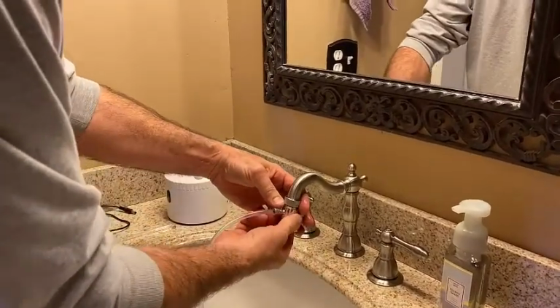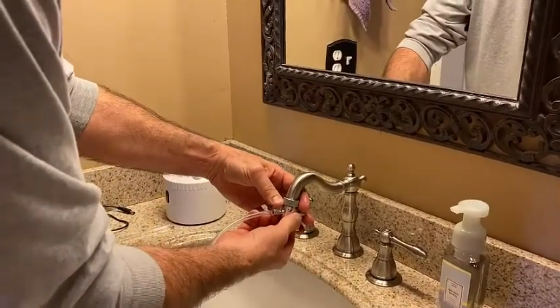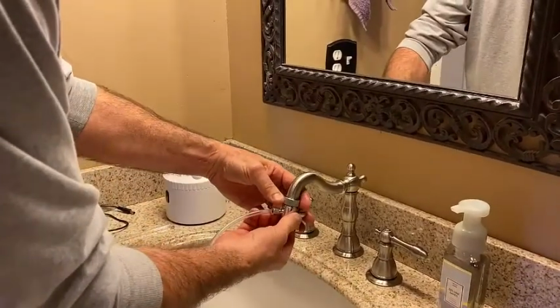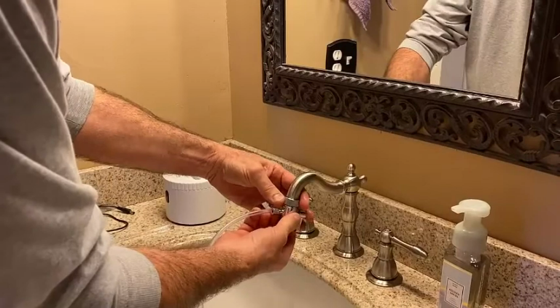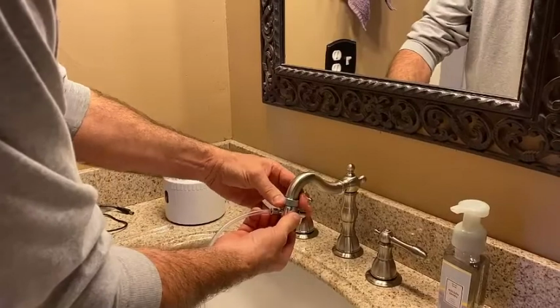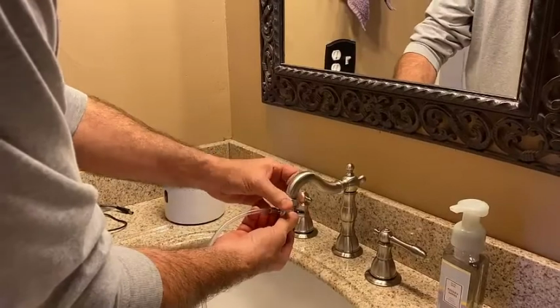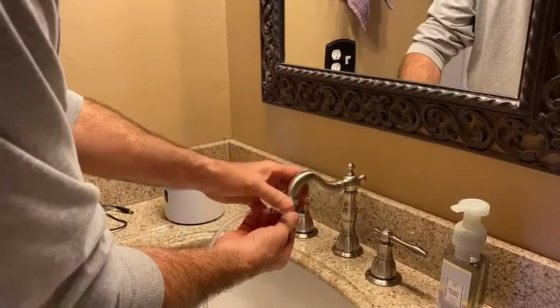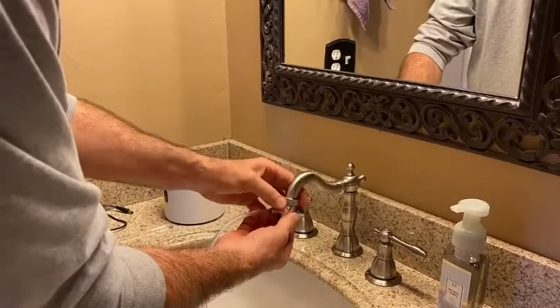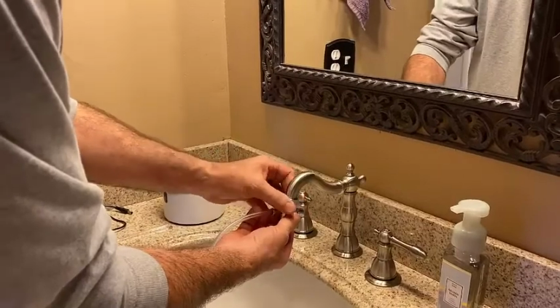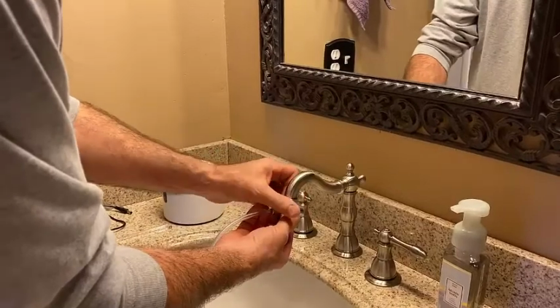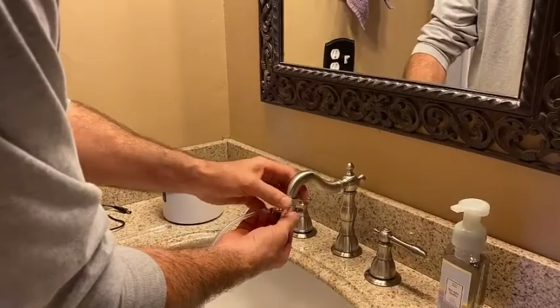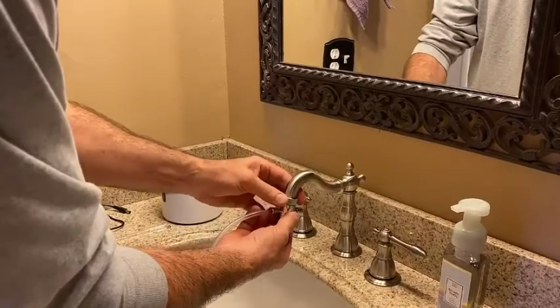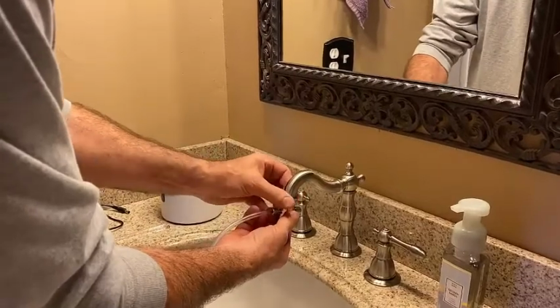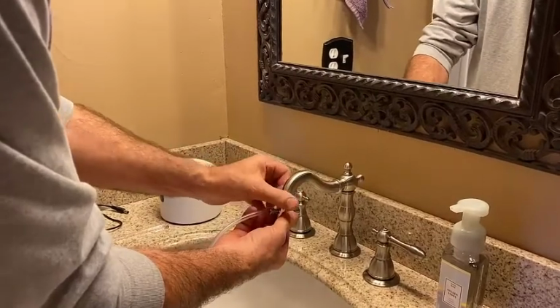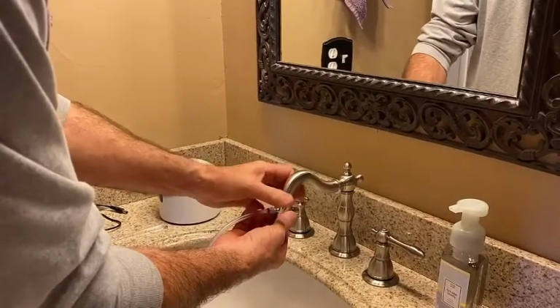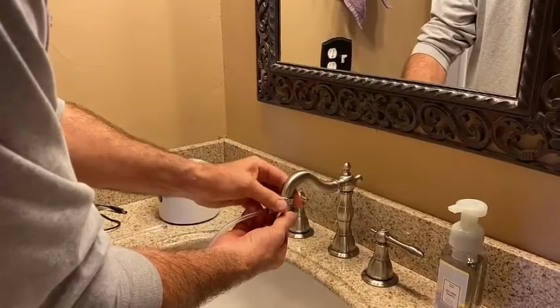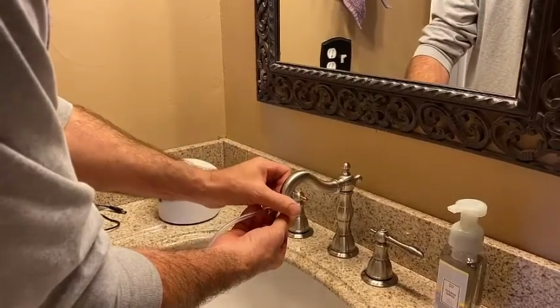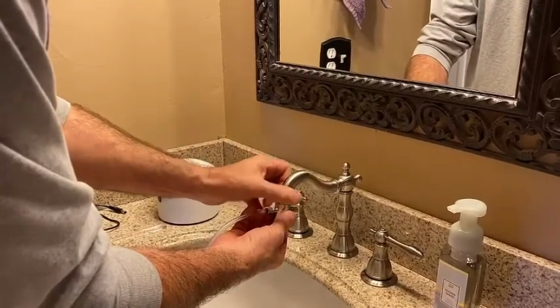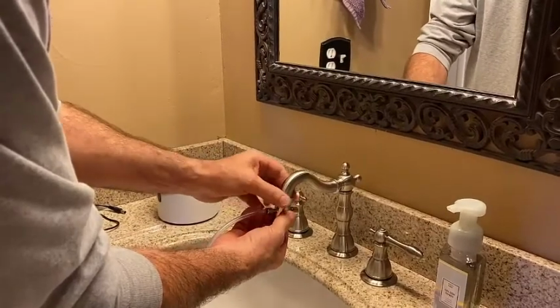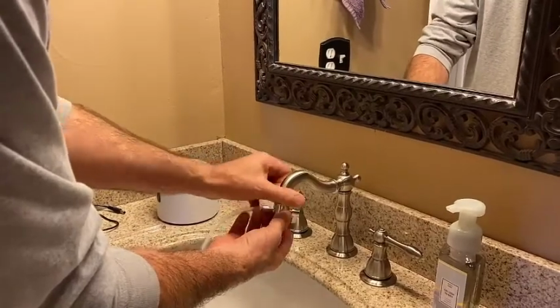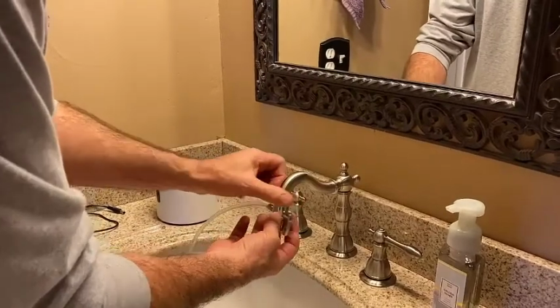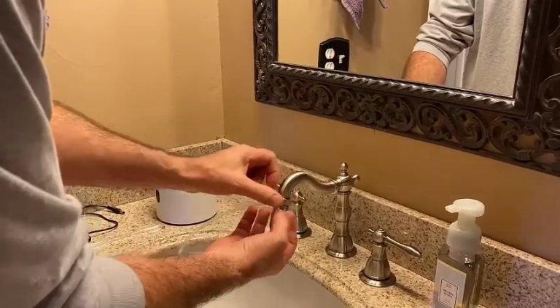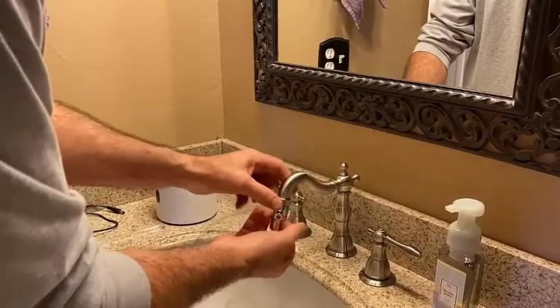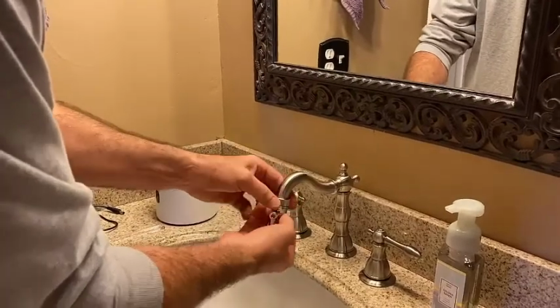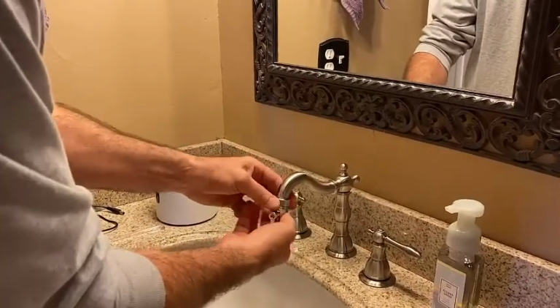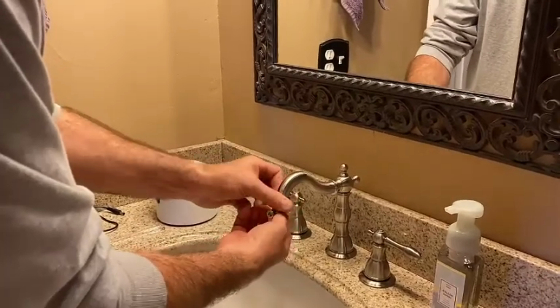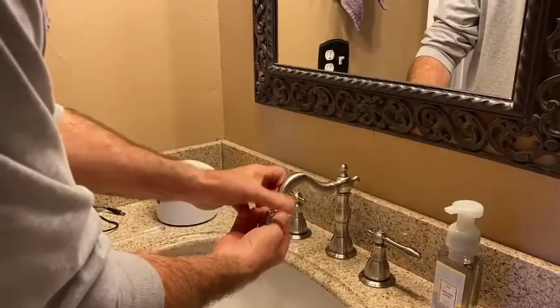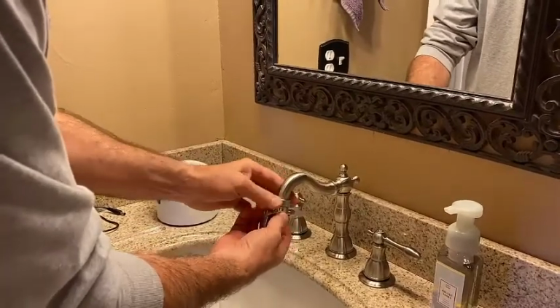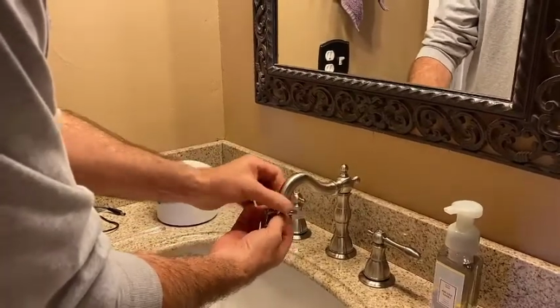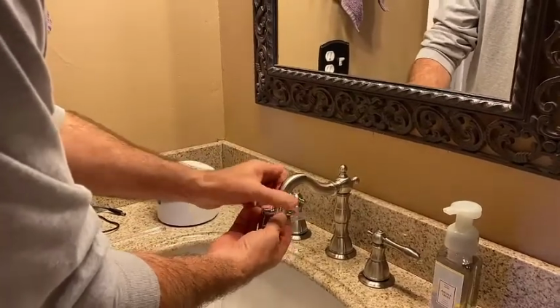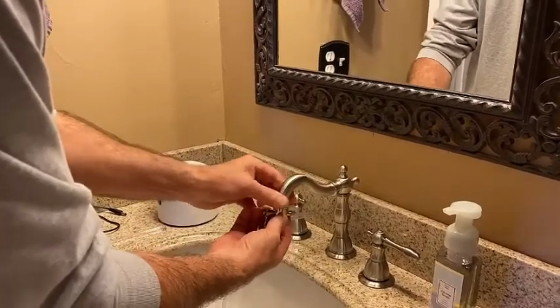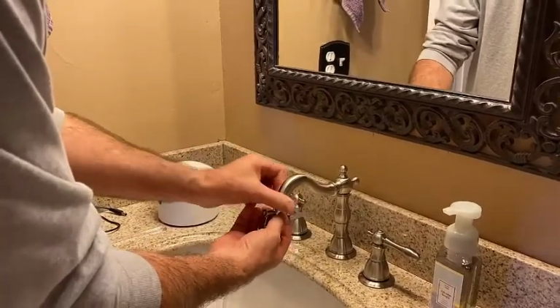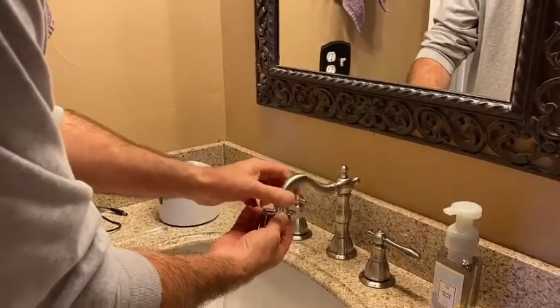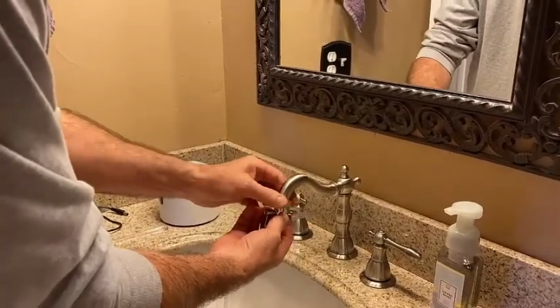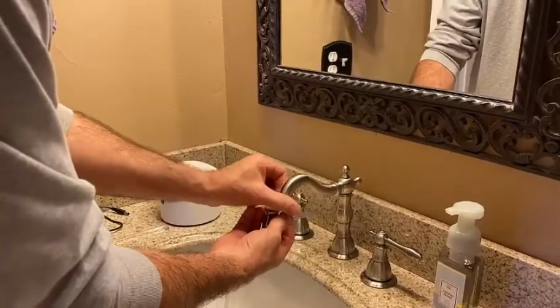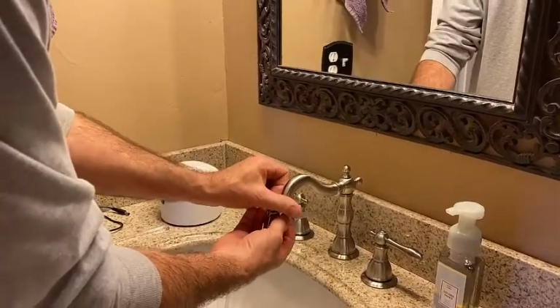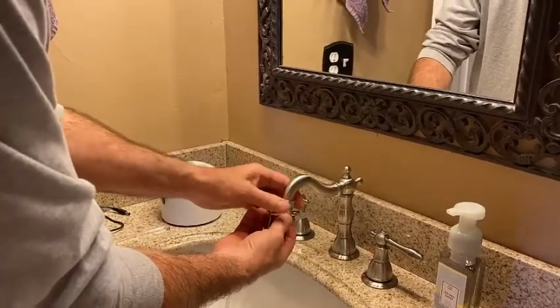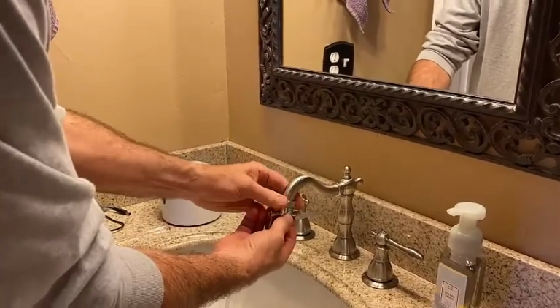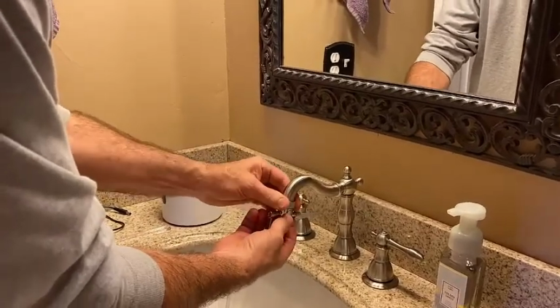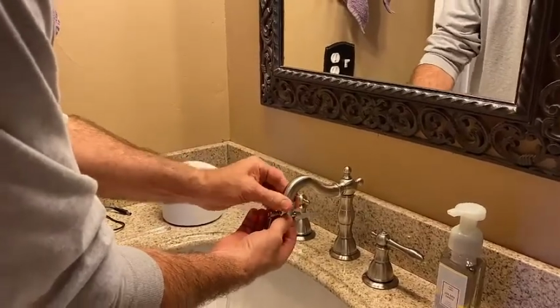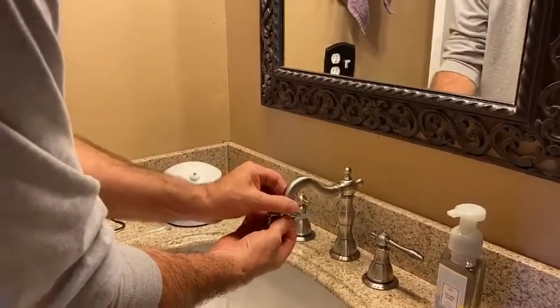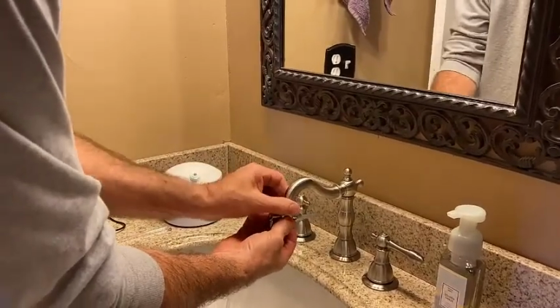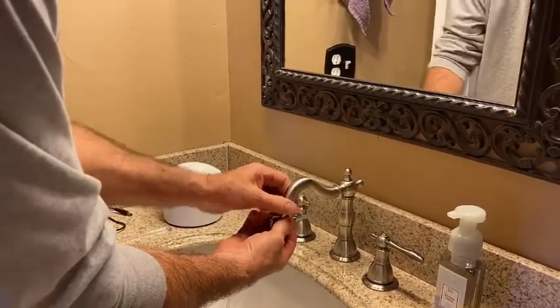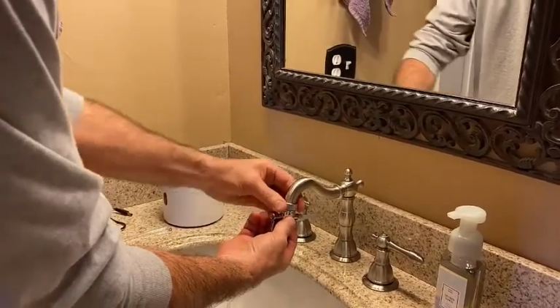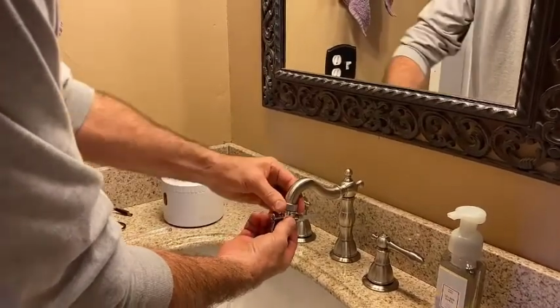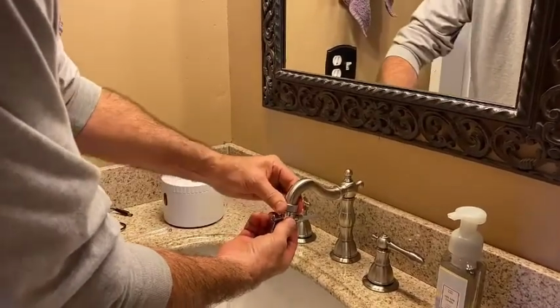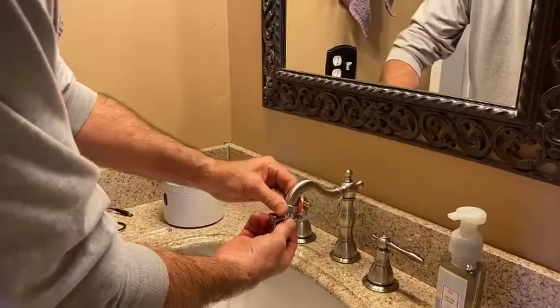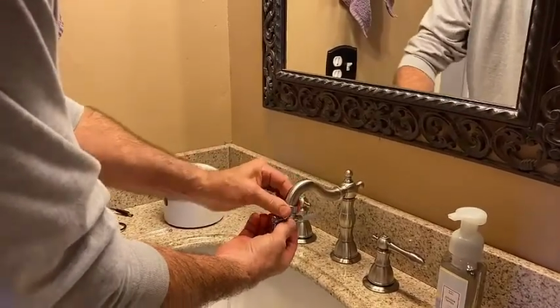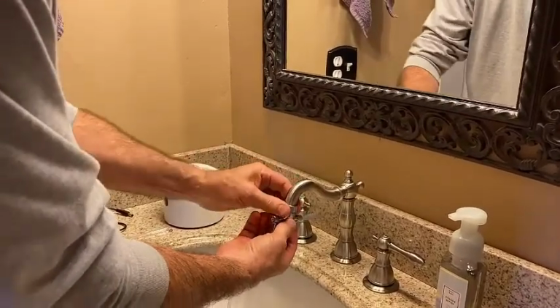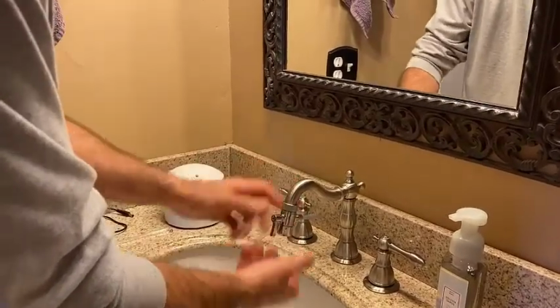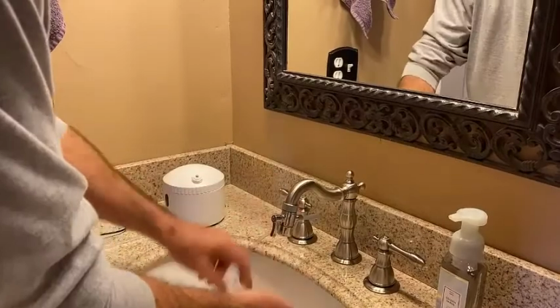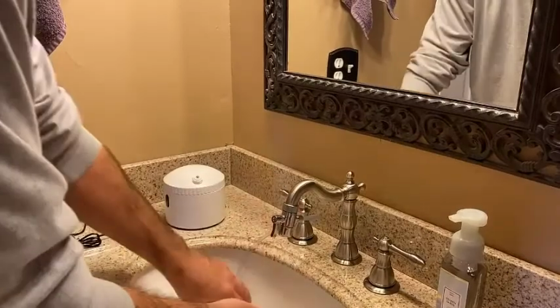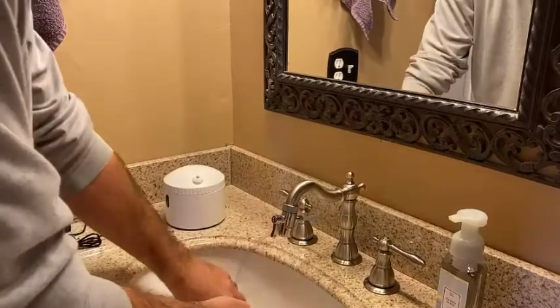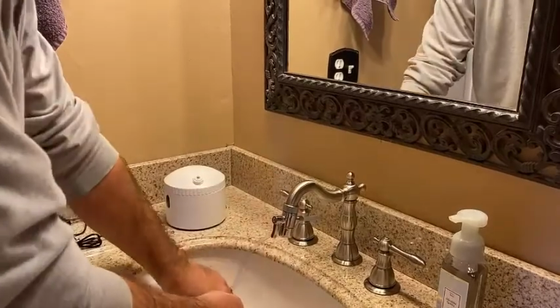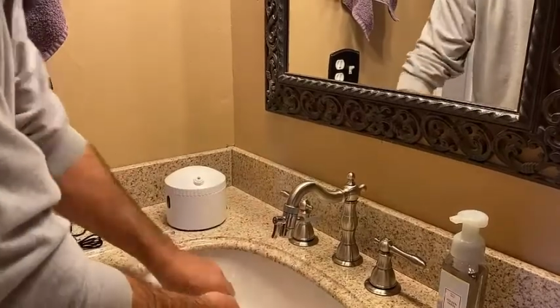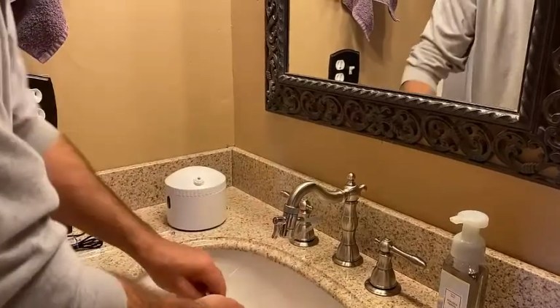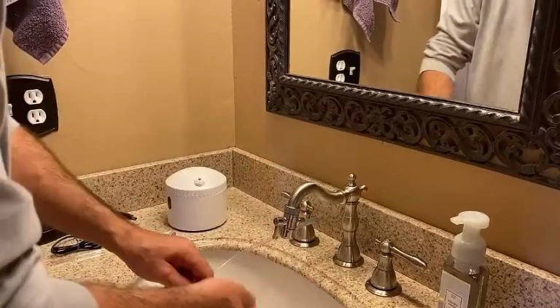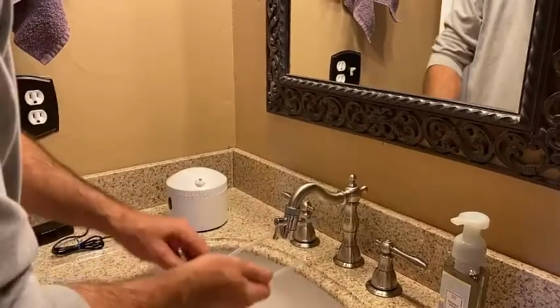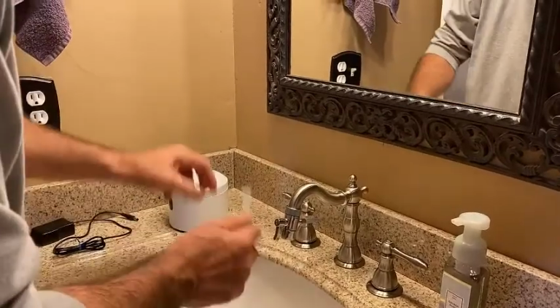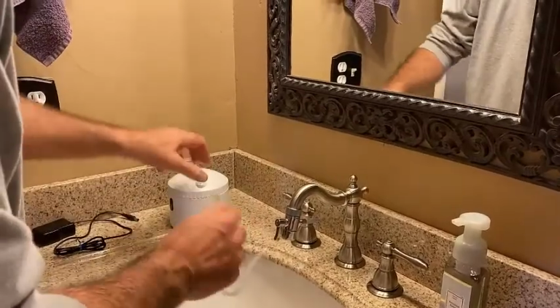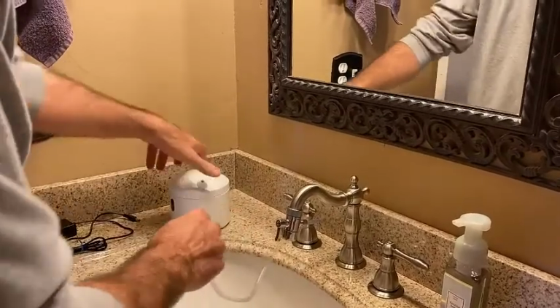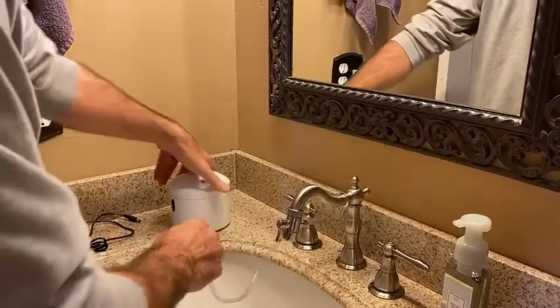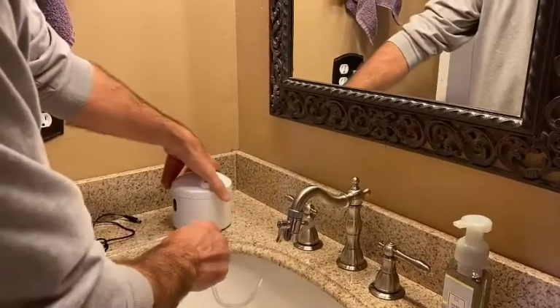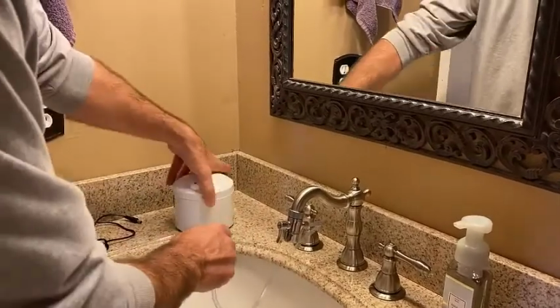We're going to install the diverter valve. Let's move that around so the handle's in the front. Just finger tight is plenty there.